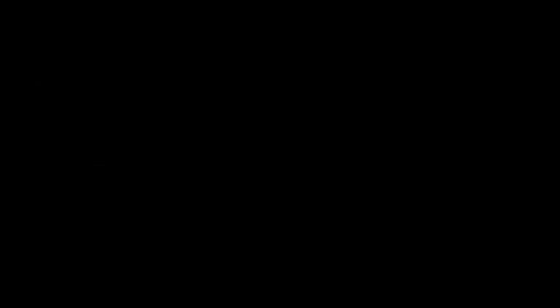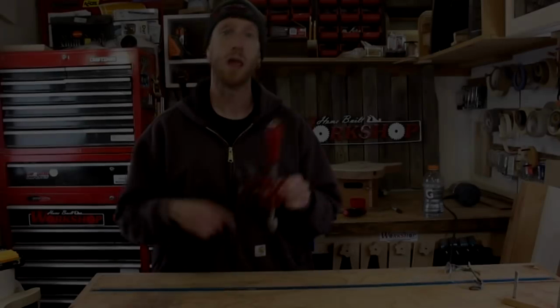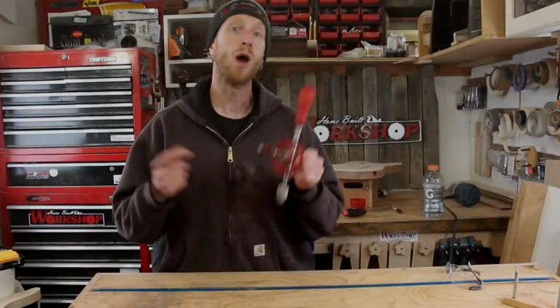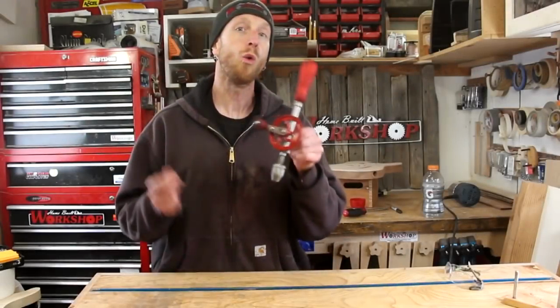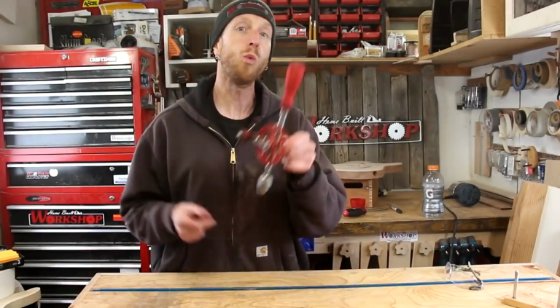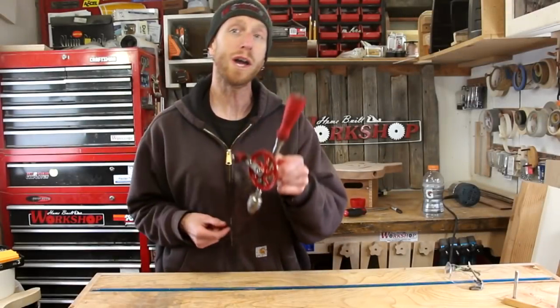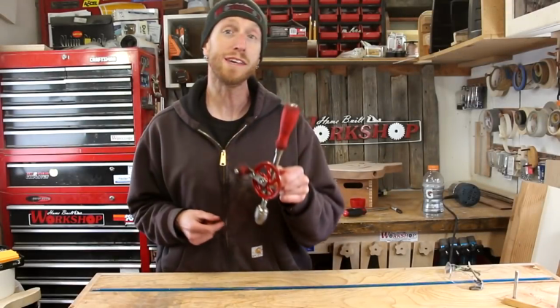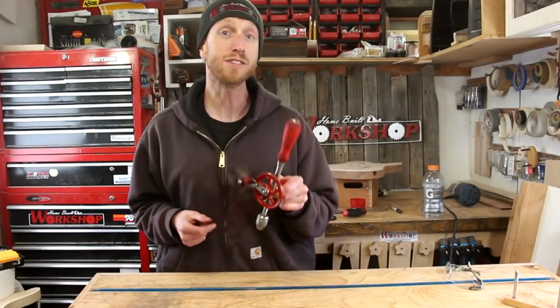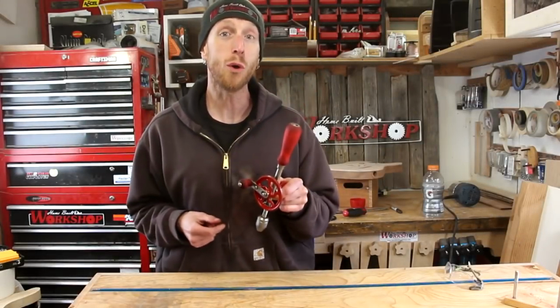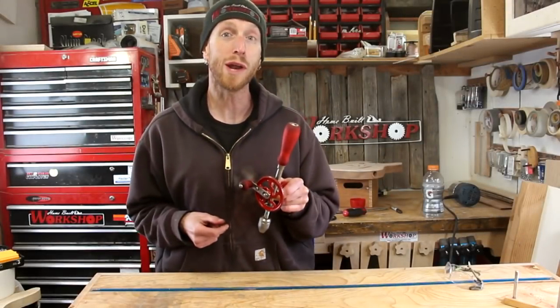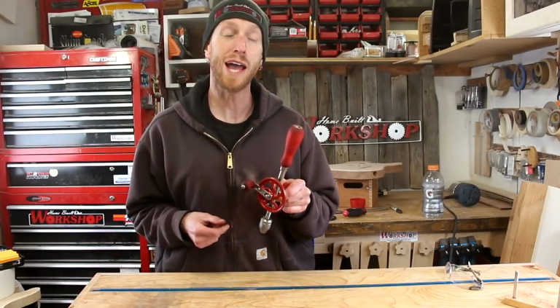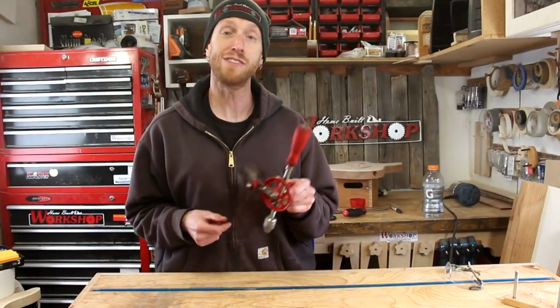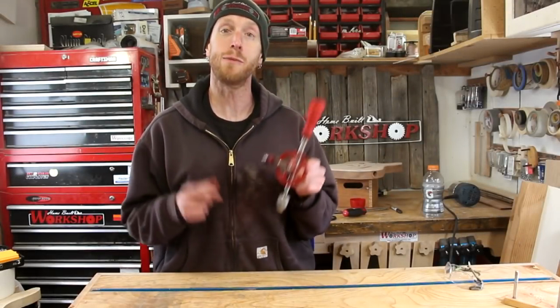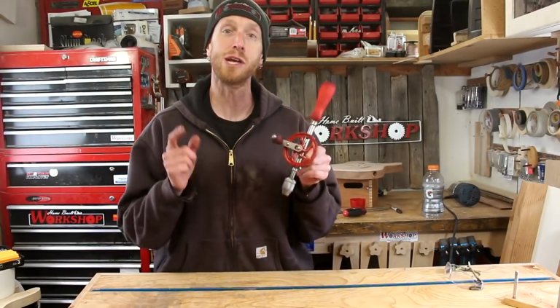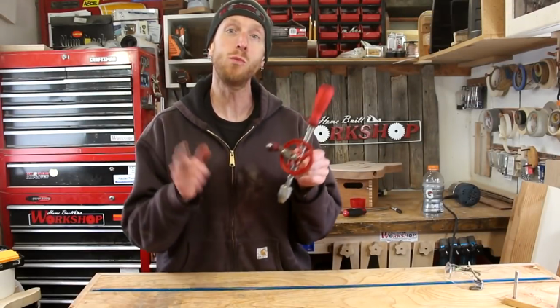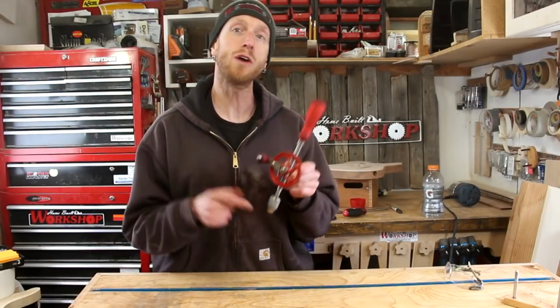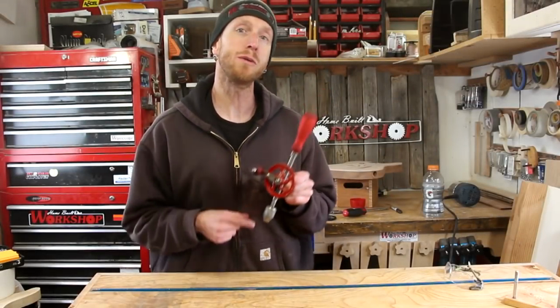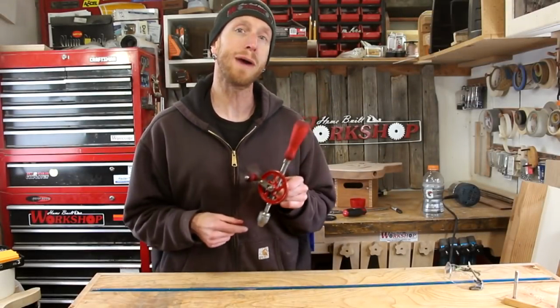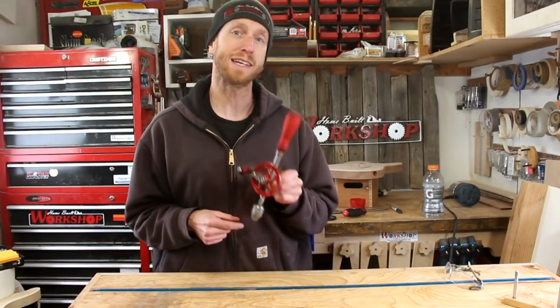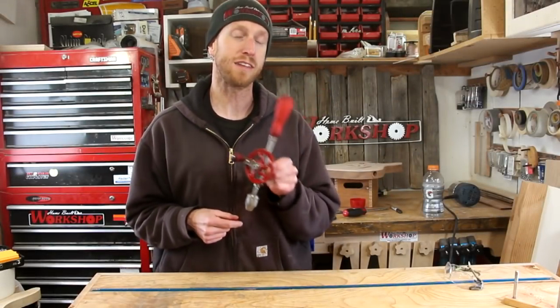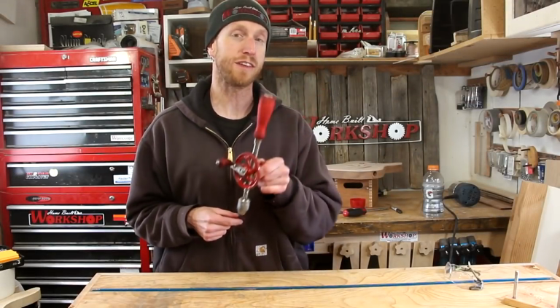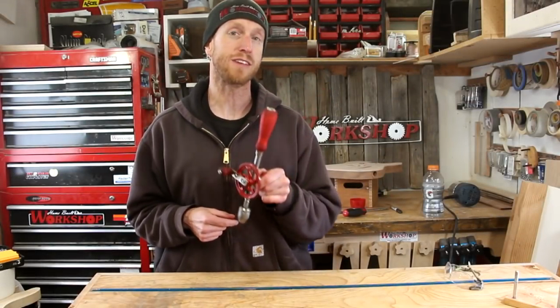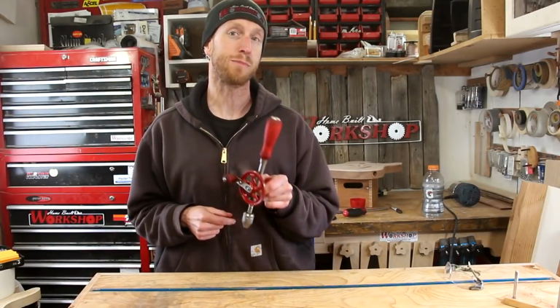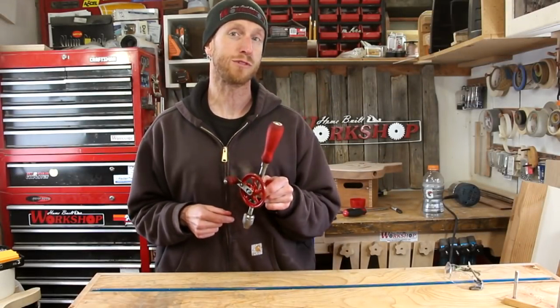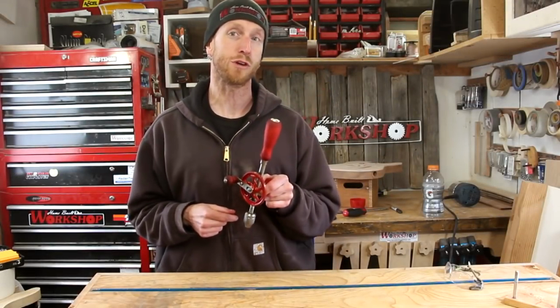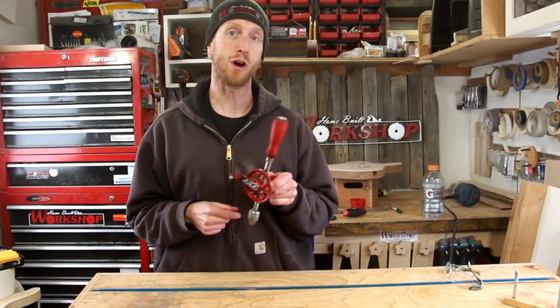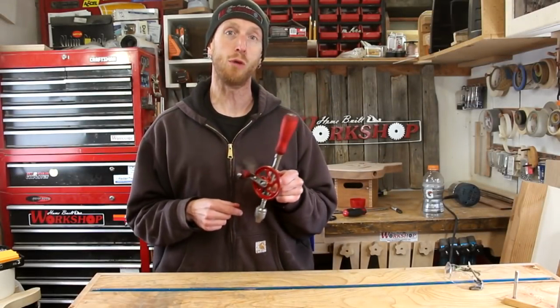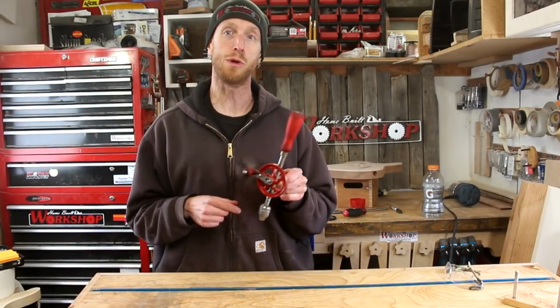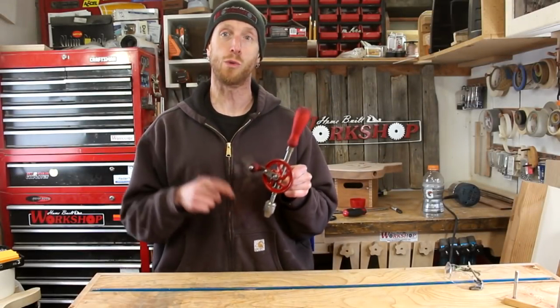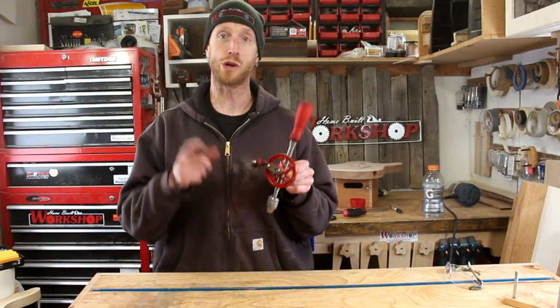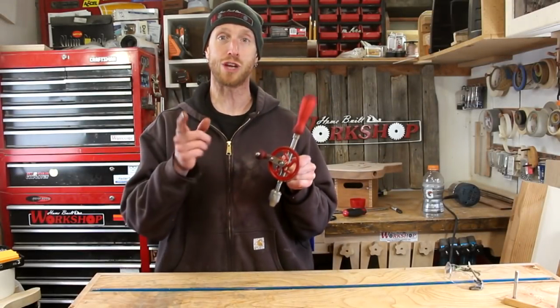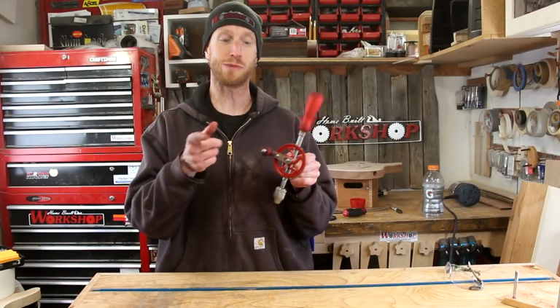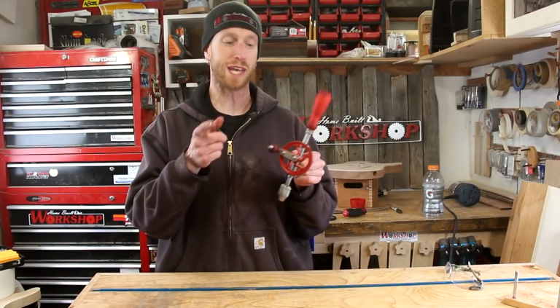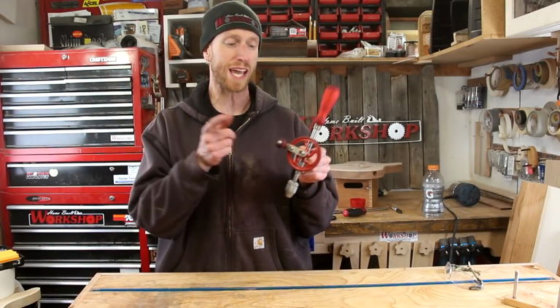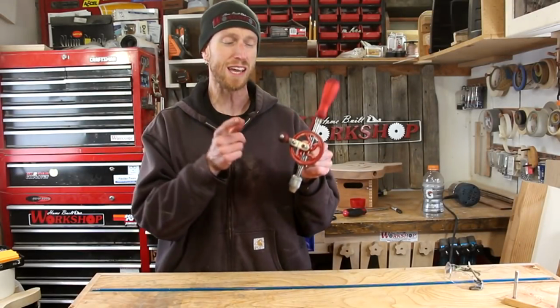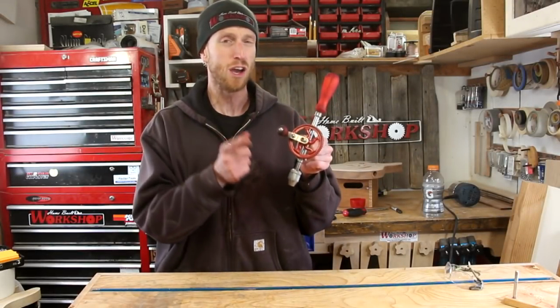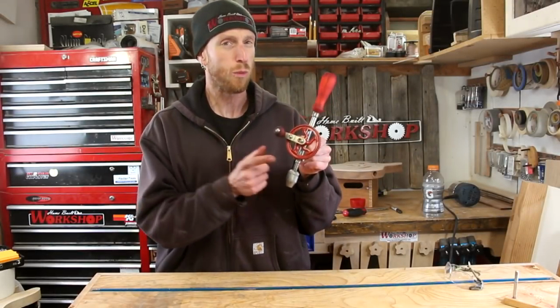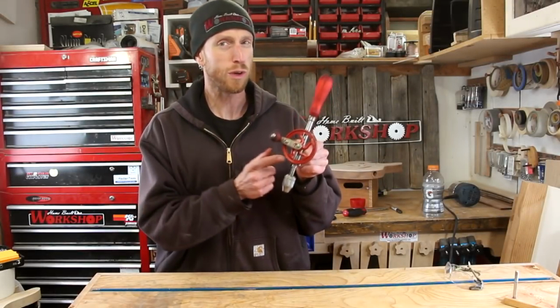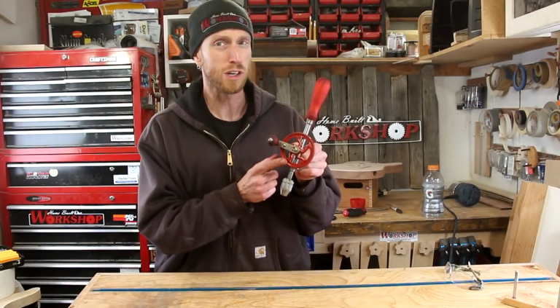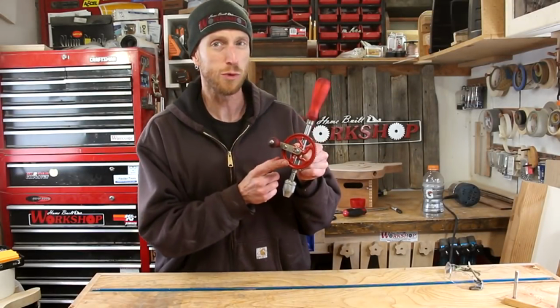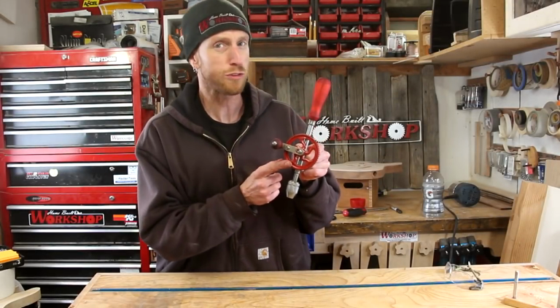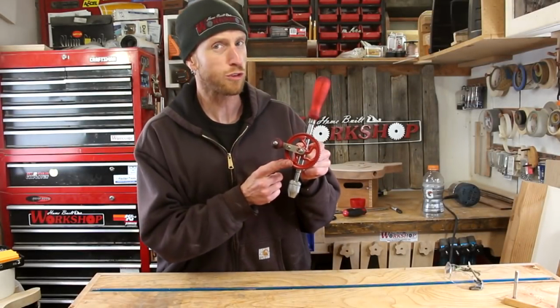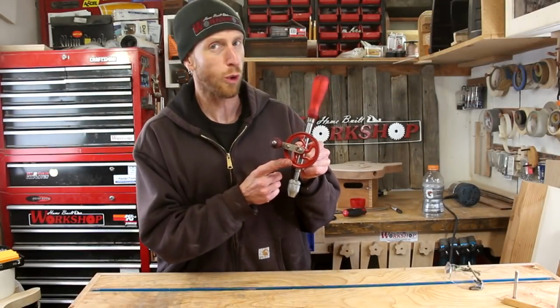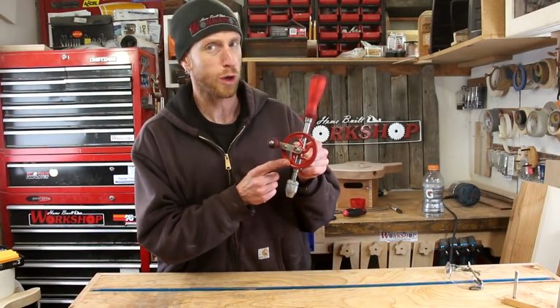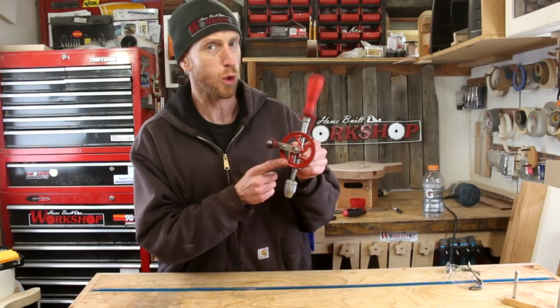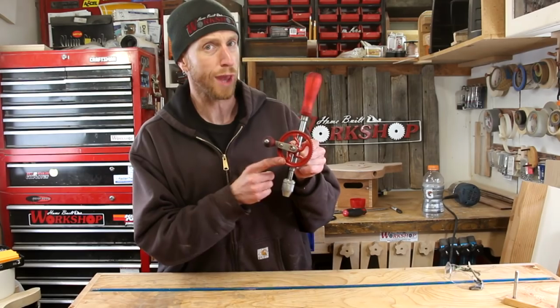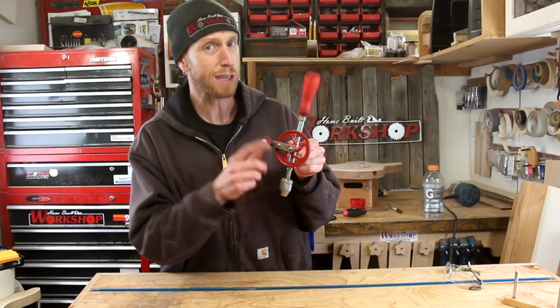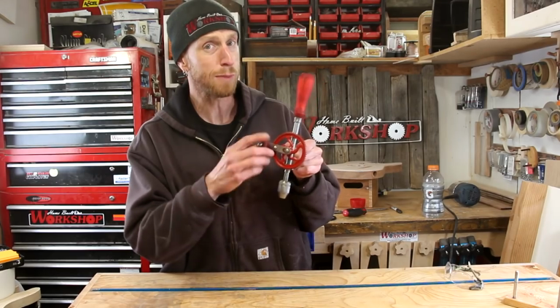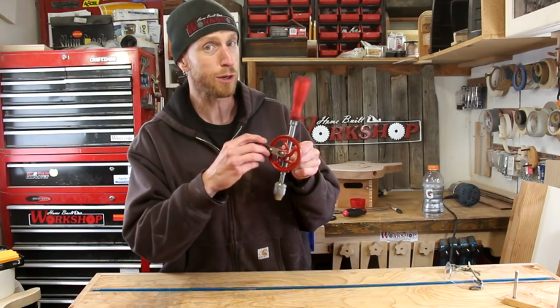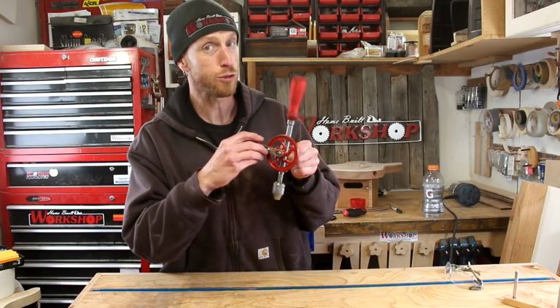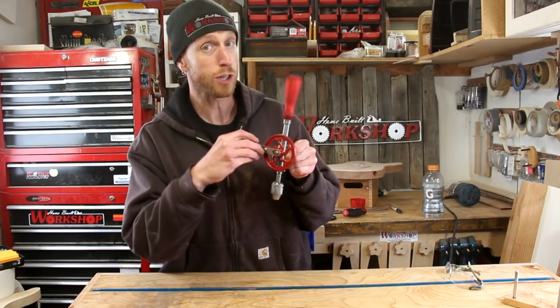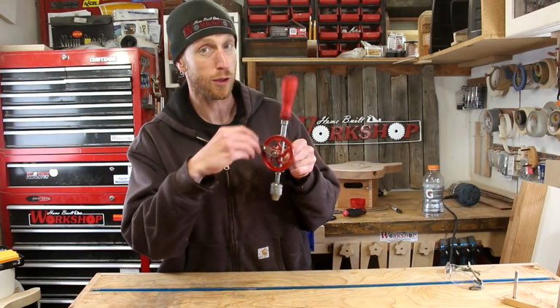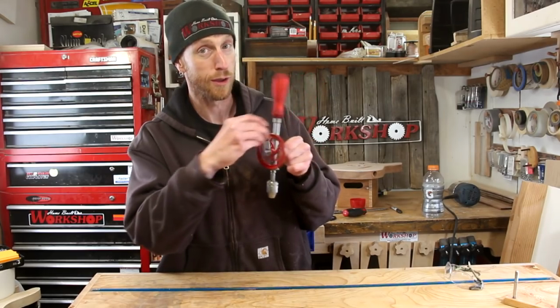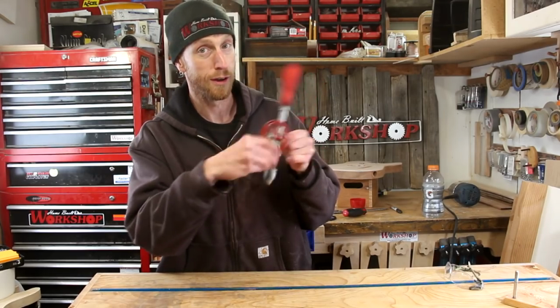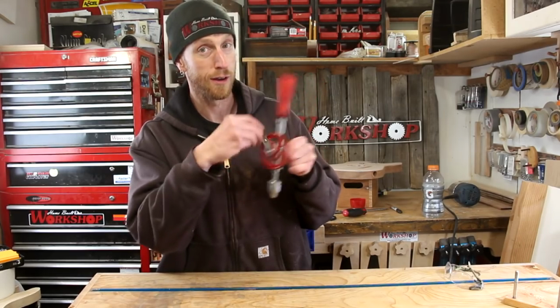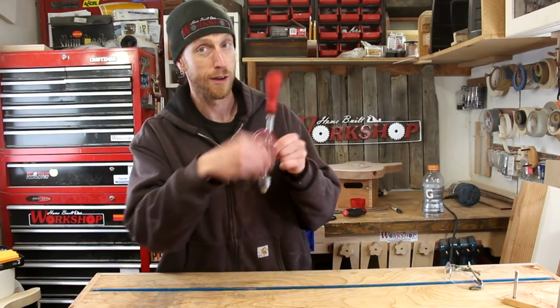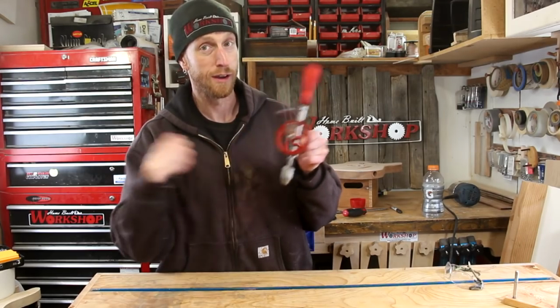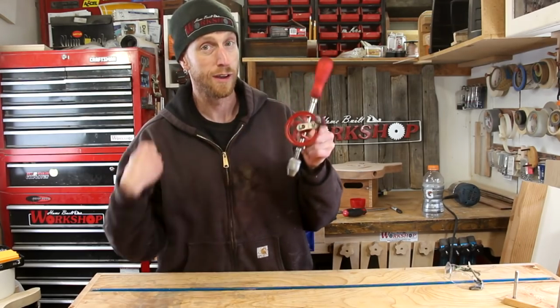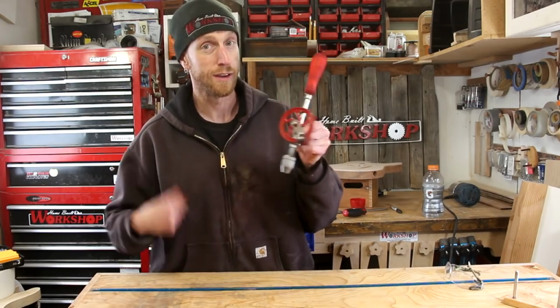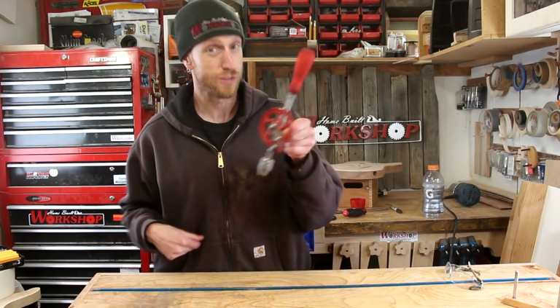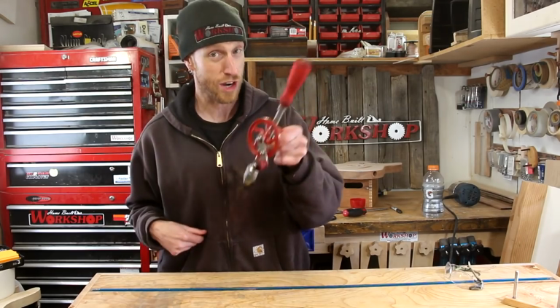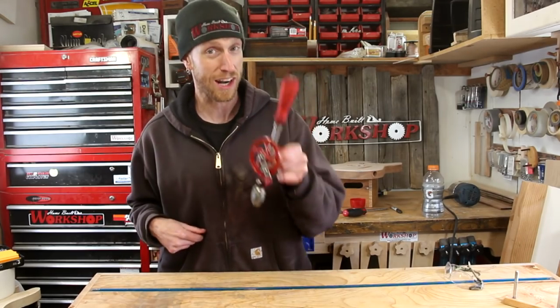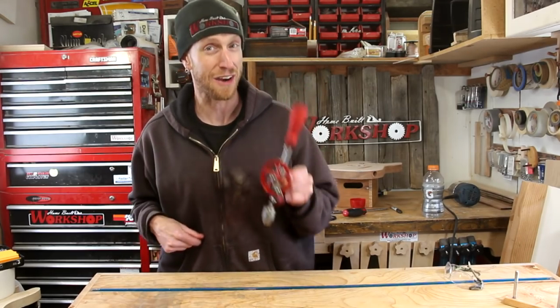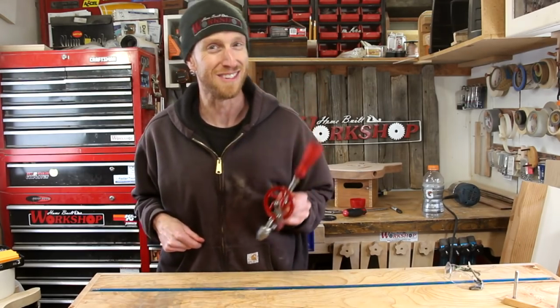What is going on everybody? Welcome back to this episode of Home Built Workshop. Today we're going to restore an old egg beater drill. Check it out.